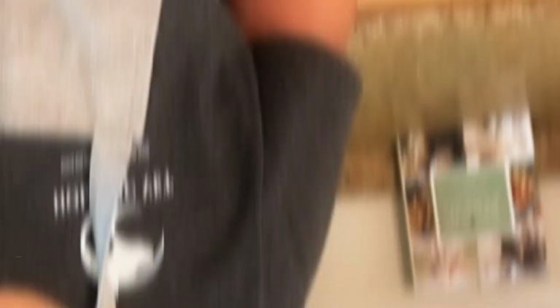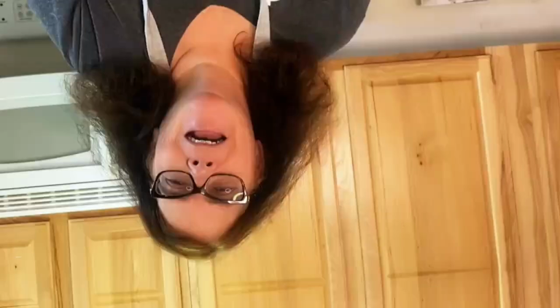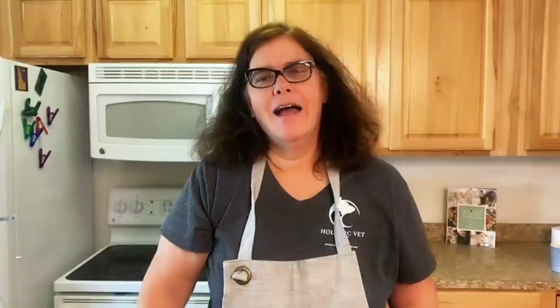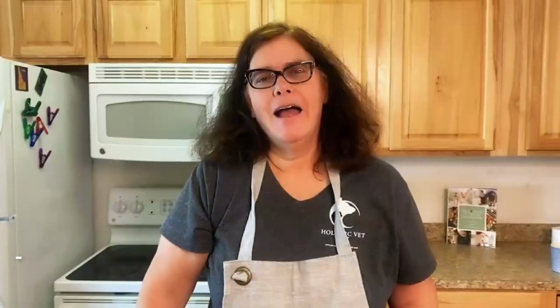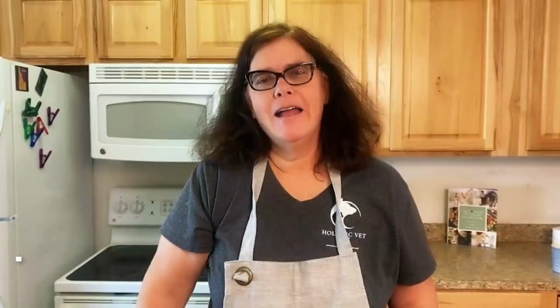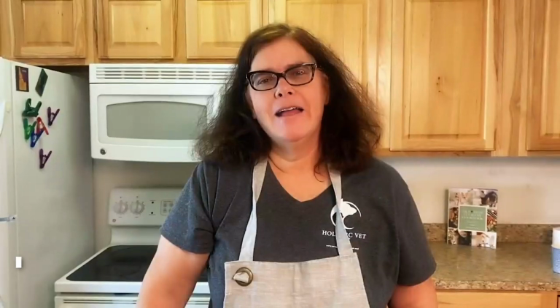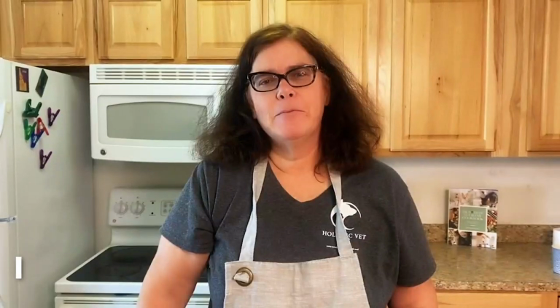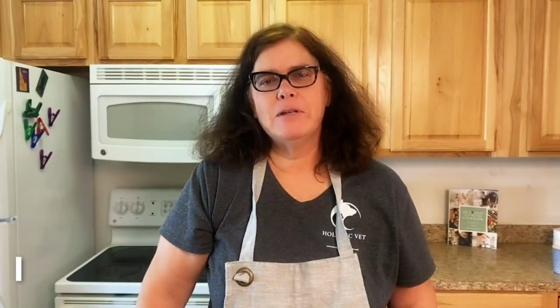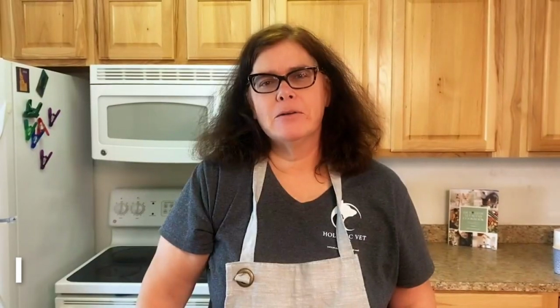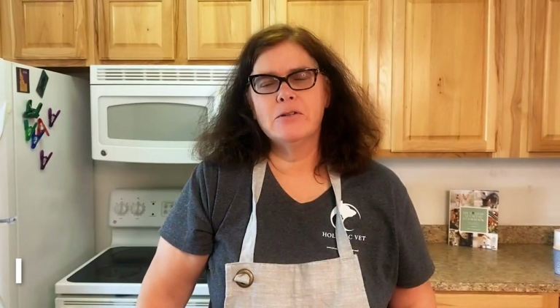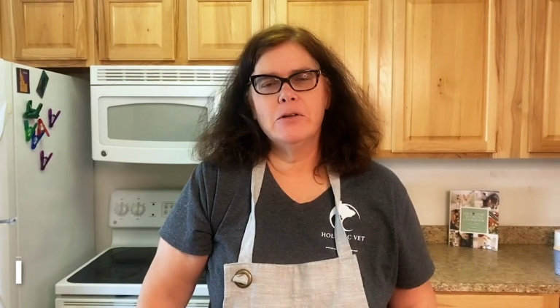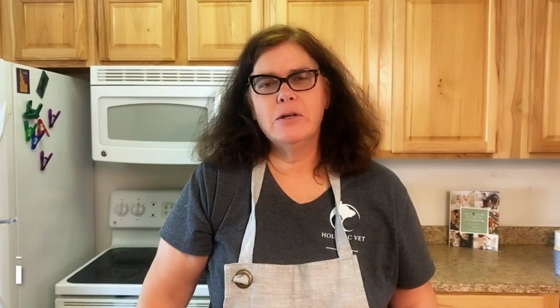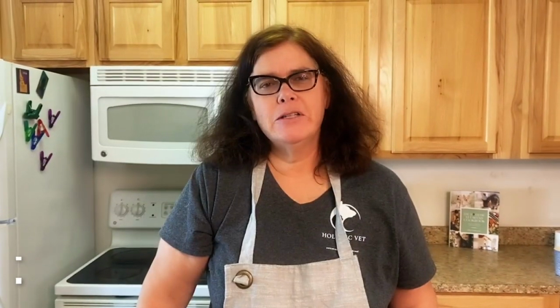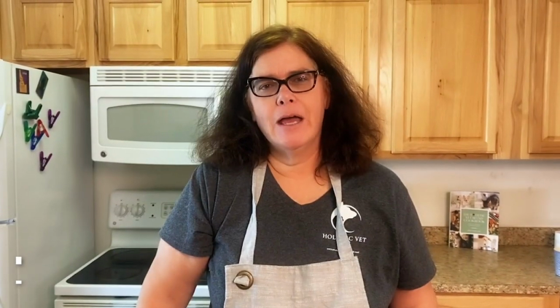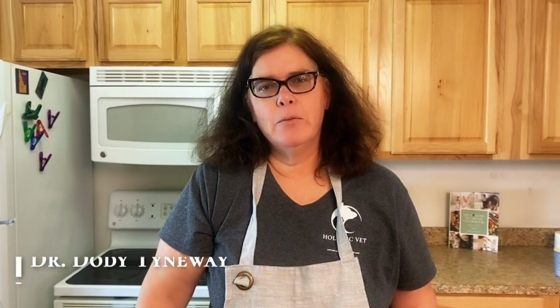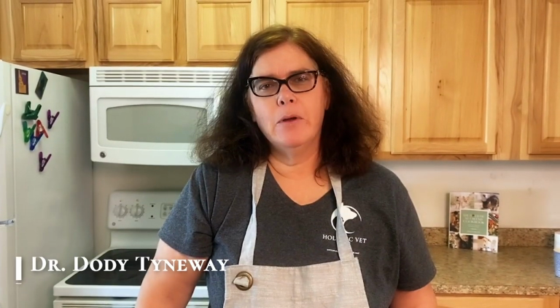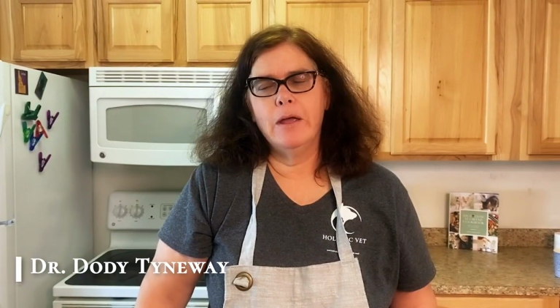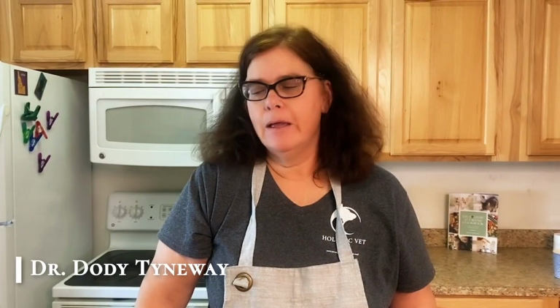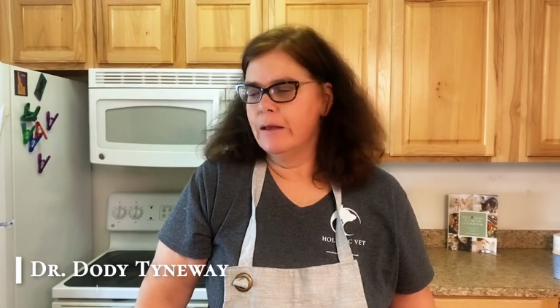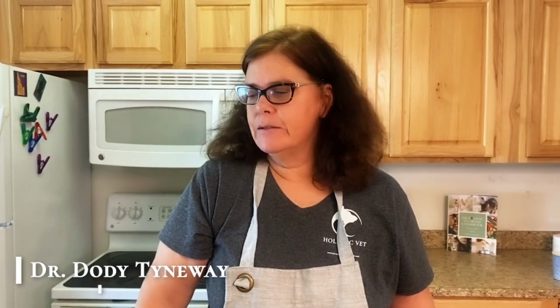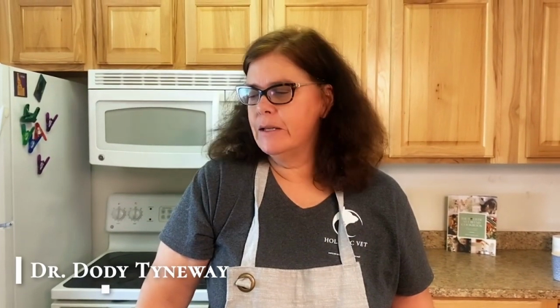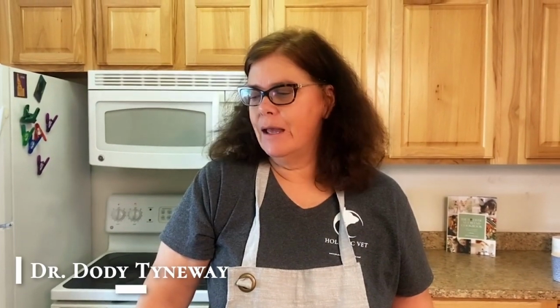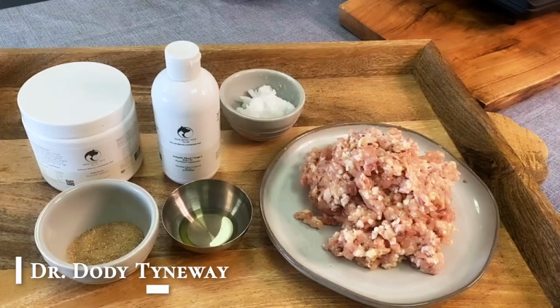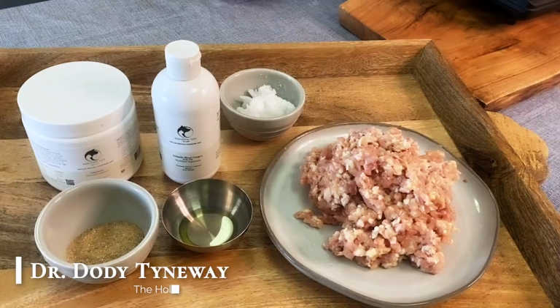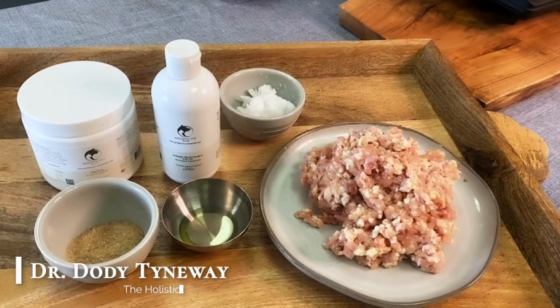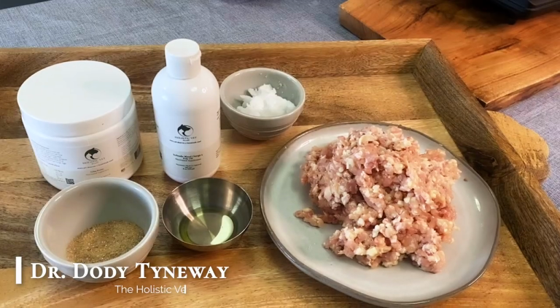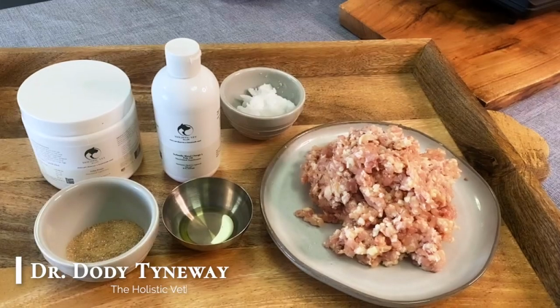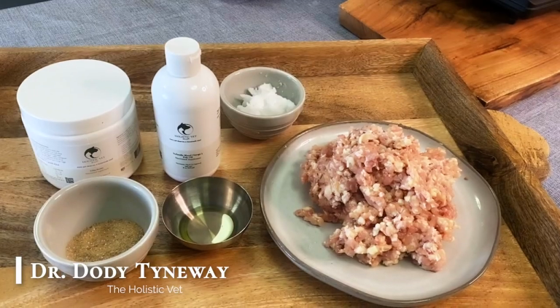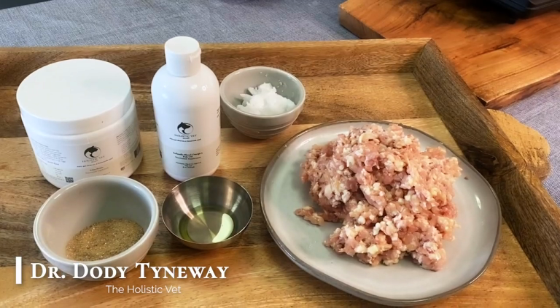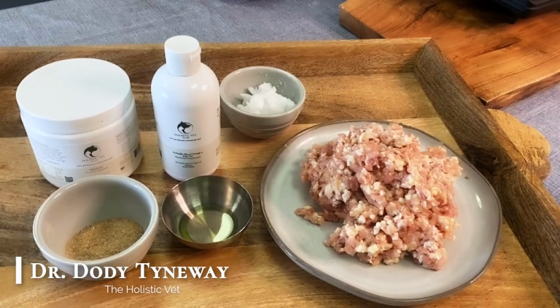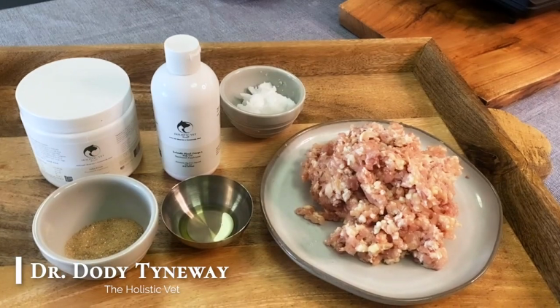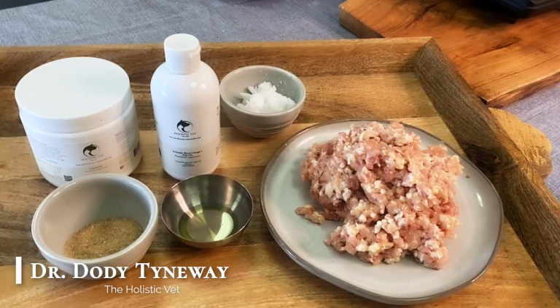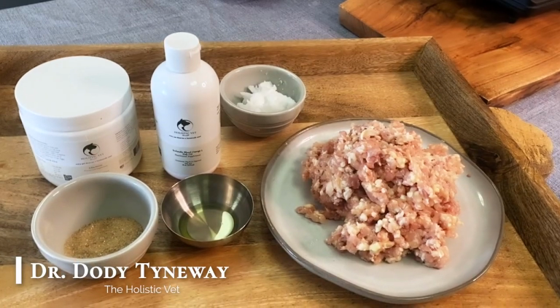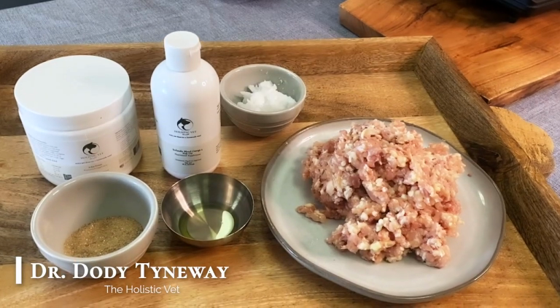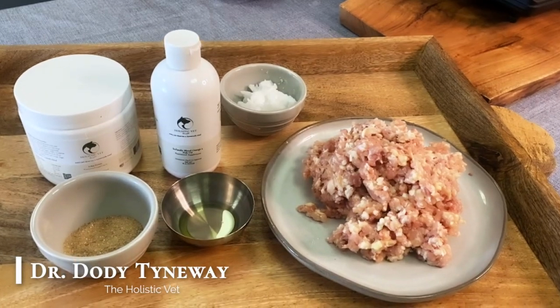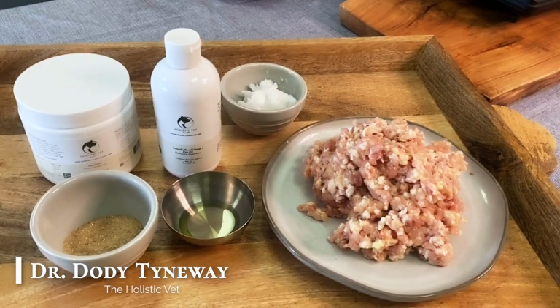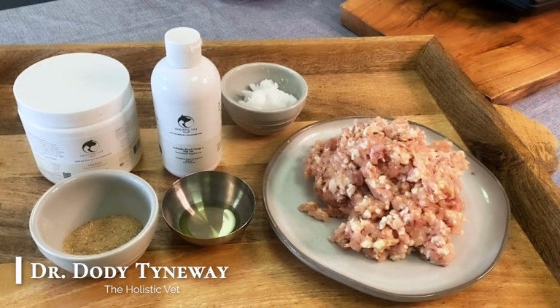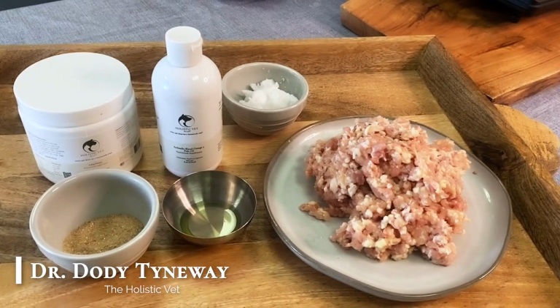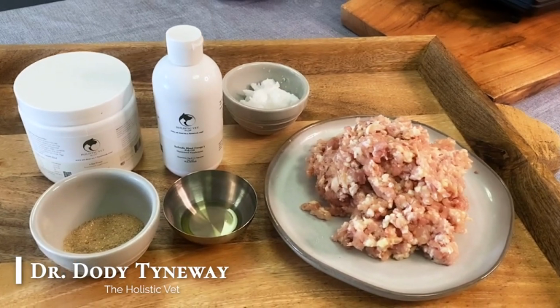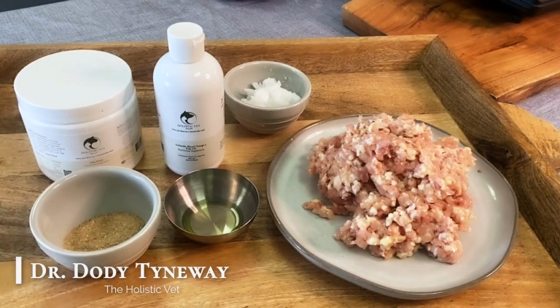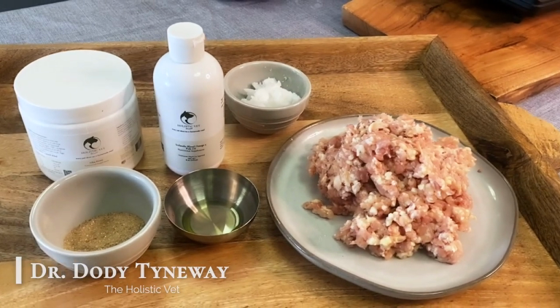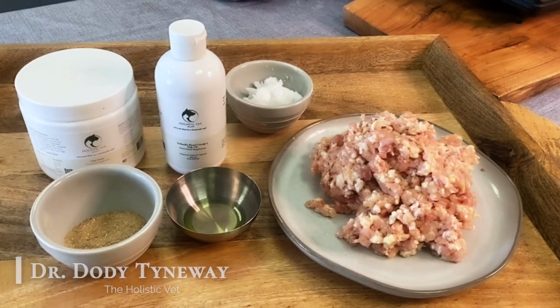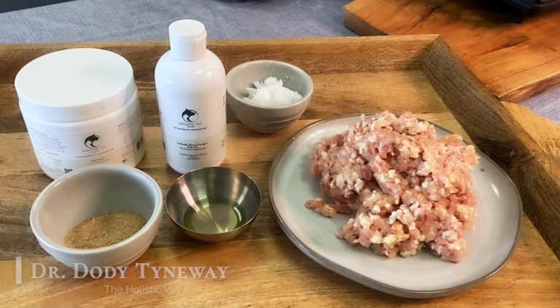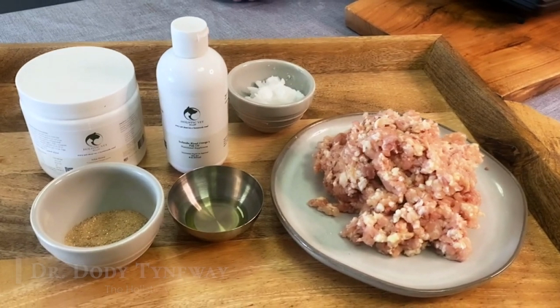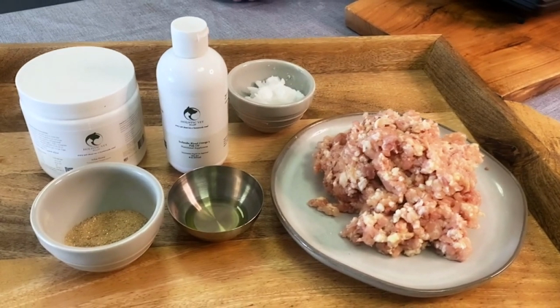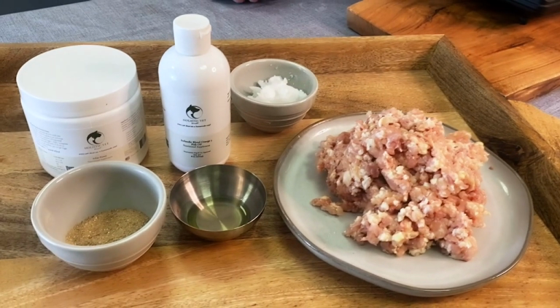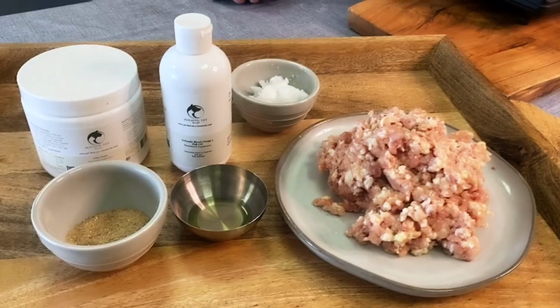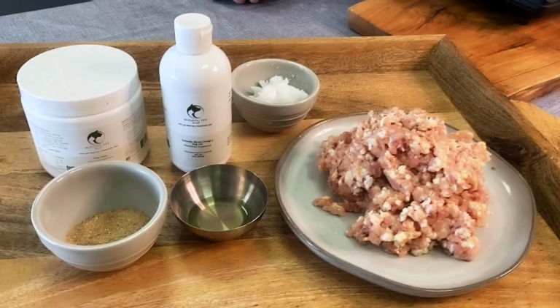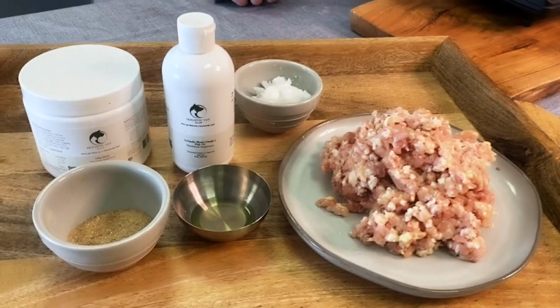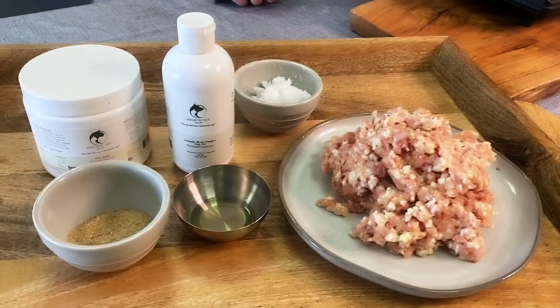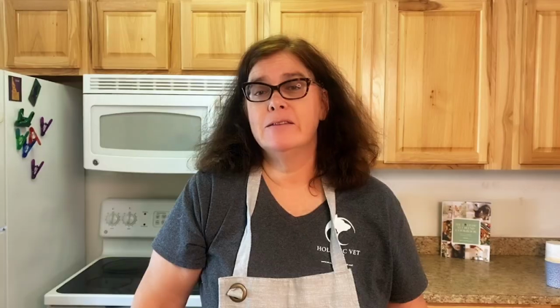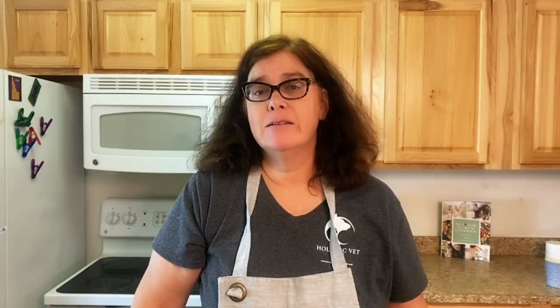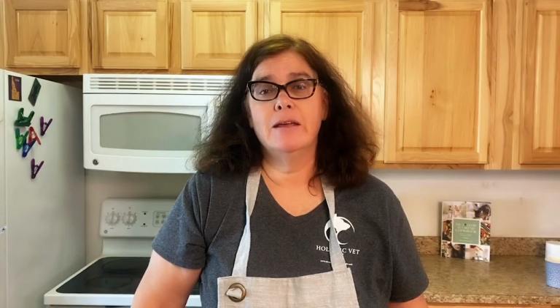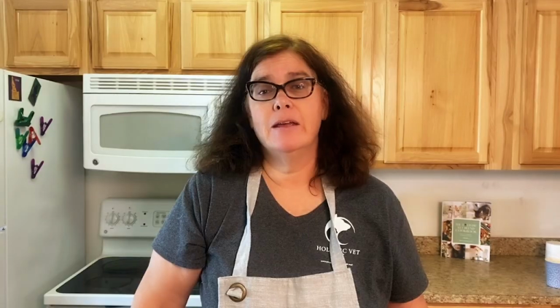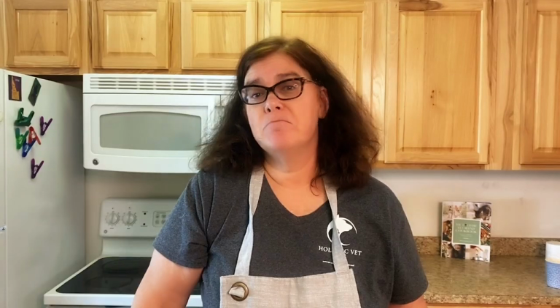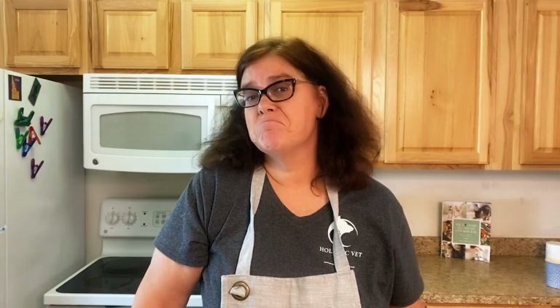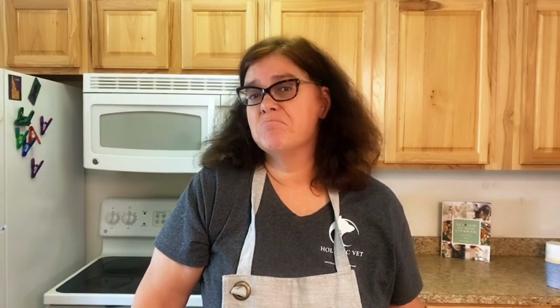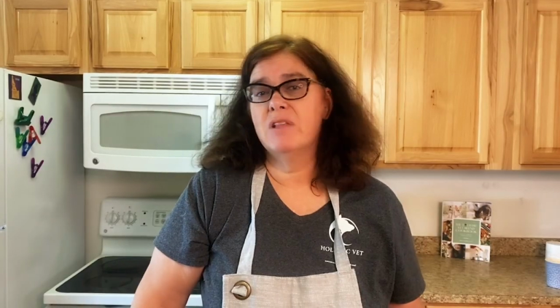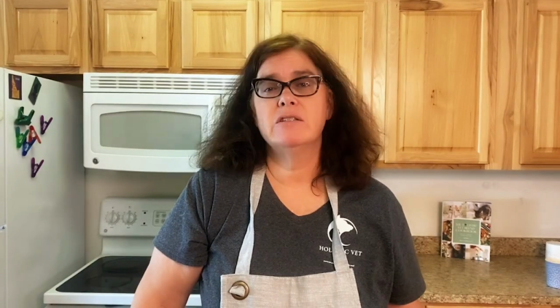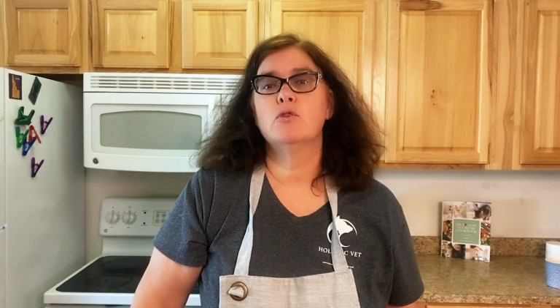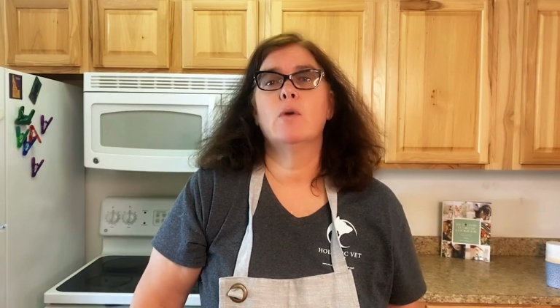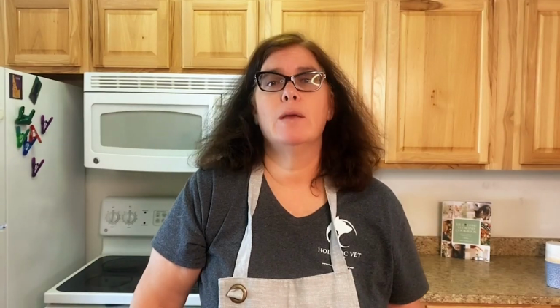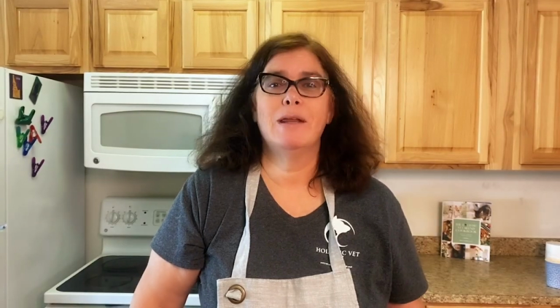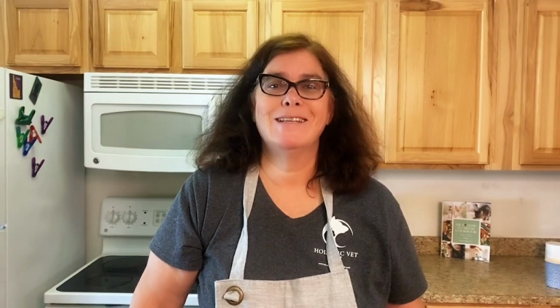Hi, I'm Dr. Dodie Tyneway and today I'm going to show you how to make a basic chicken recipe for cats in less than 20 minutes.